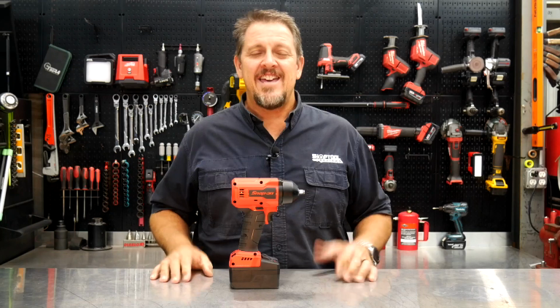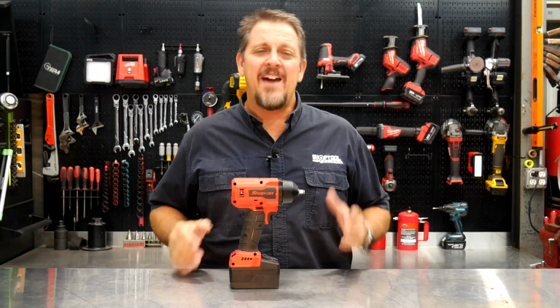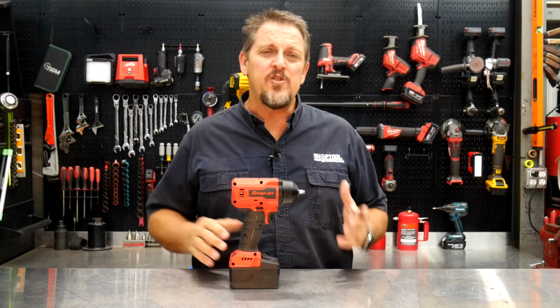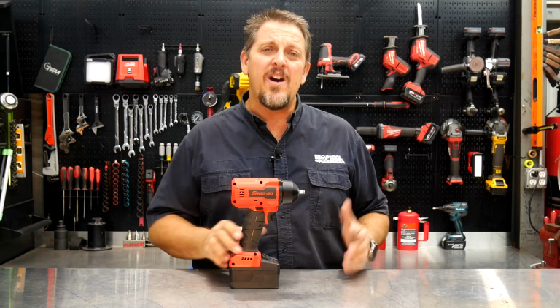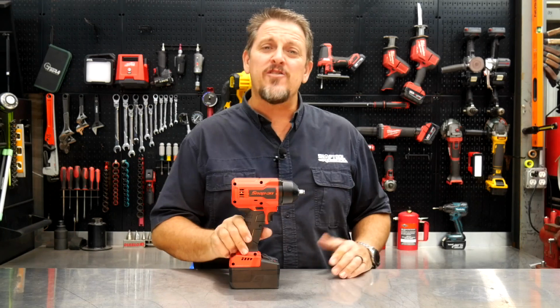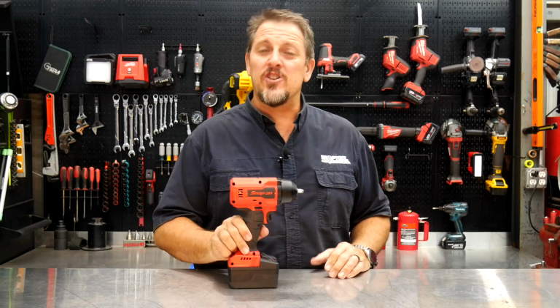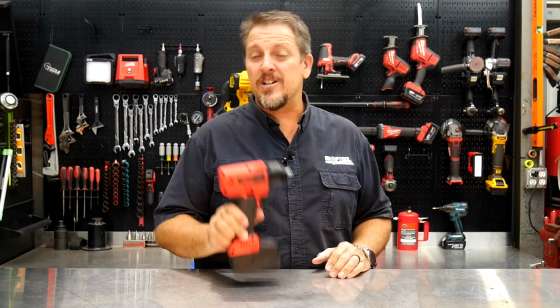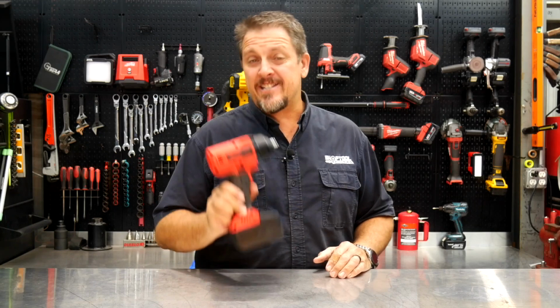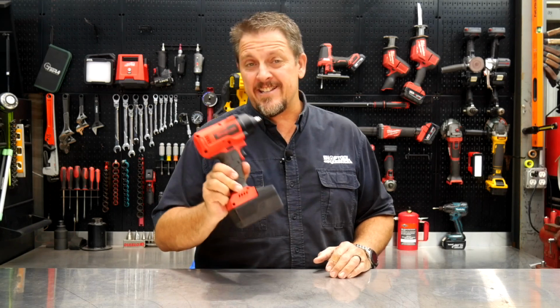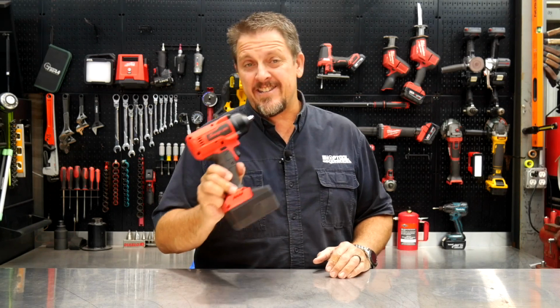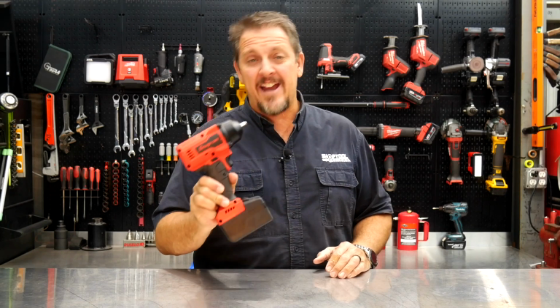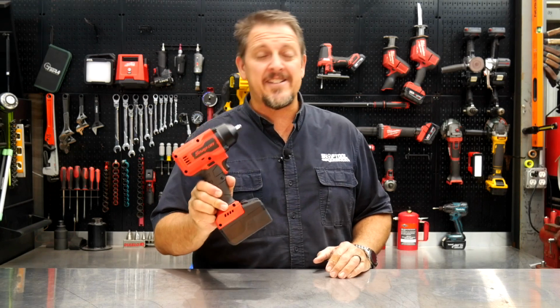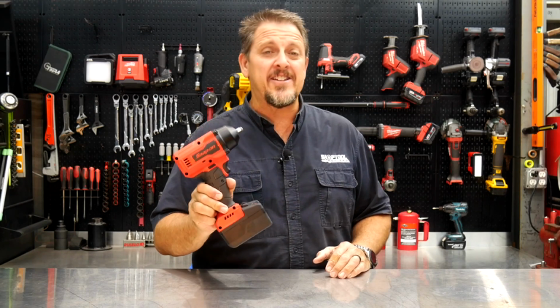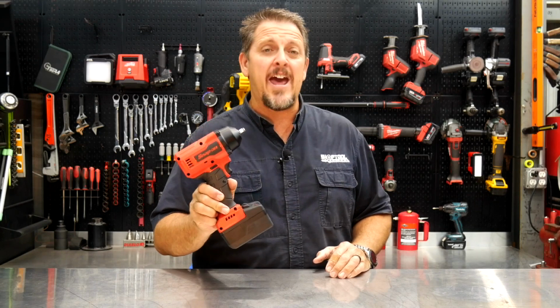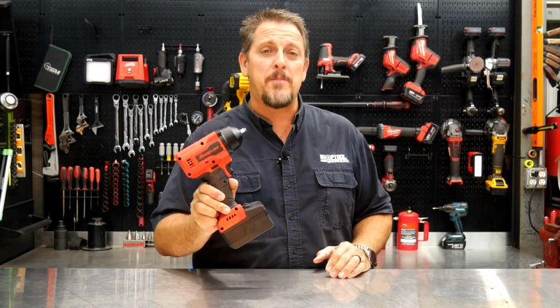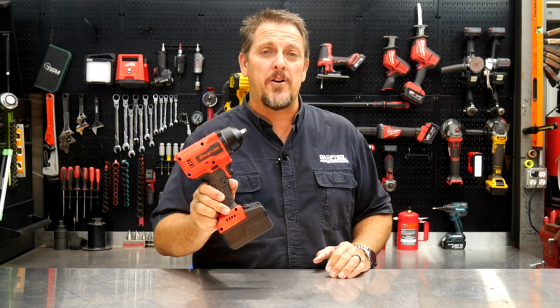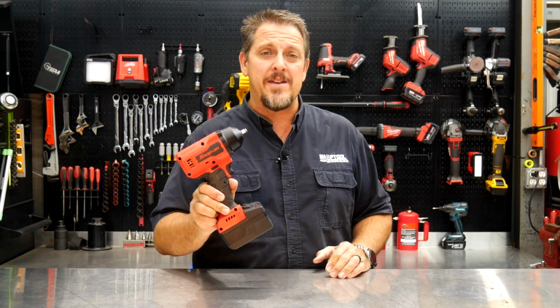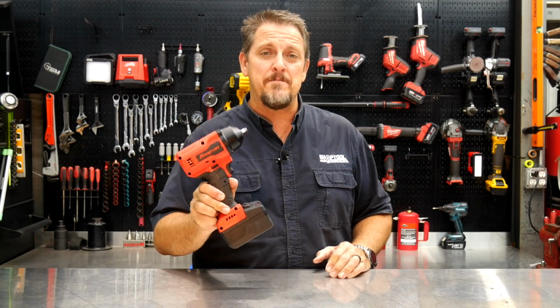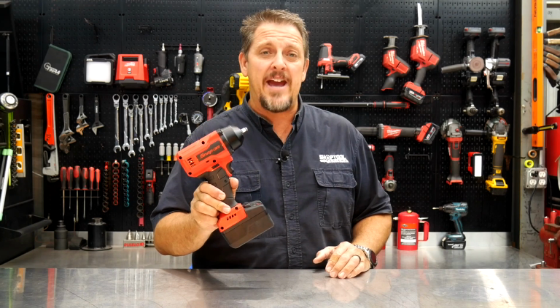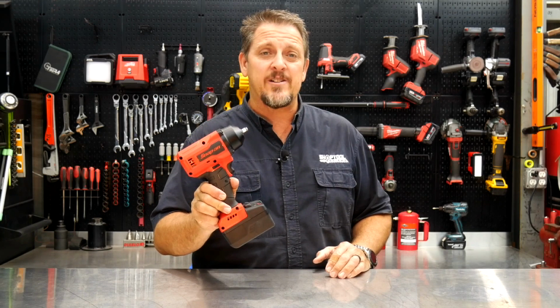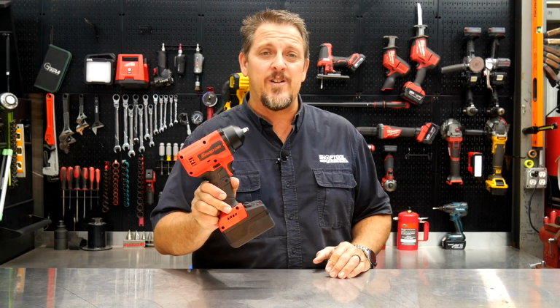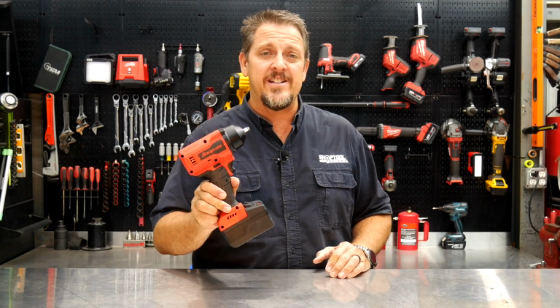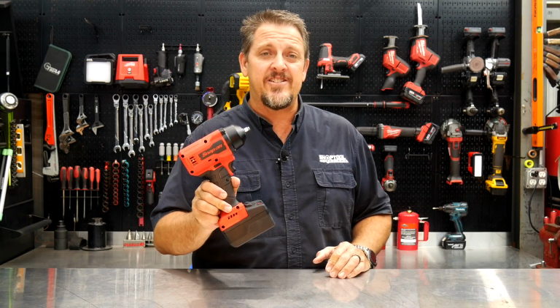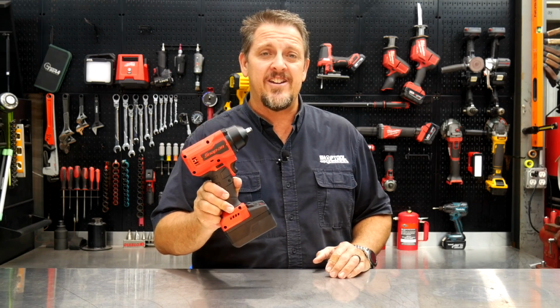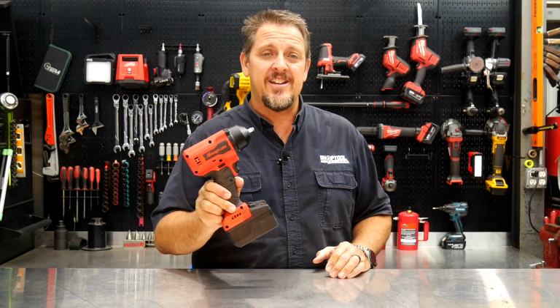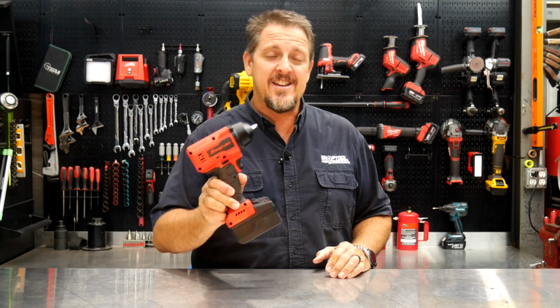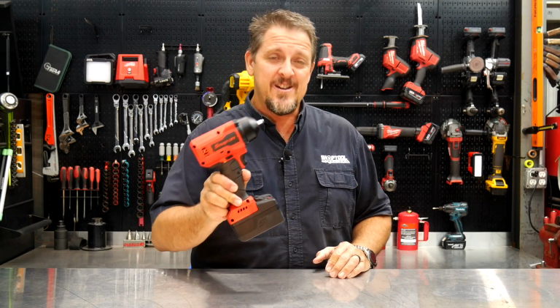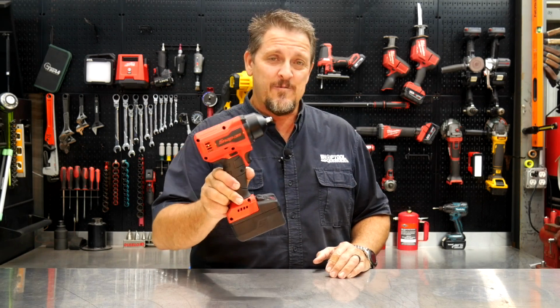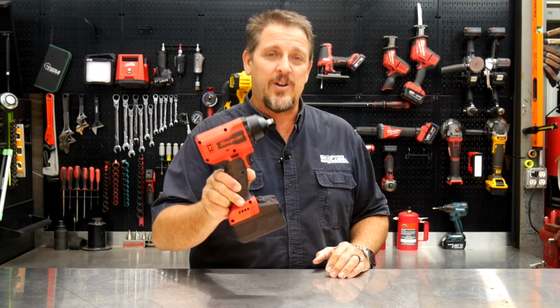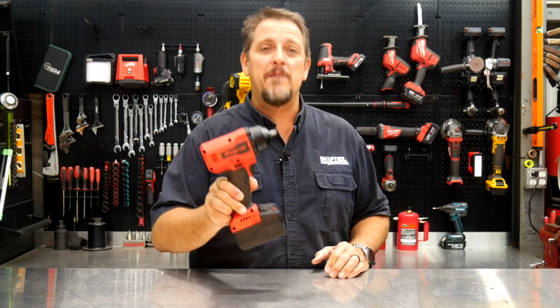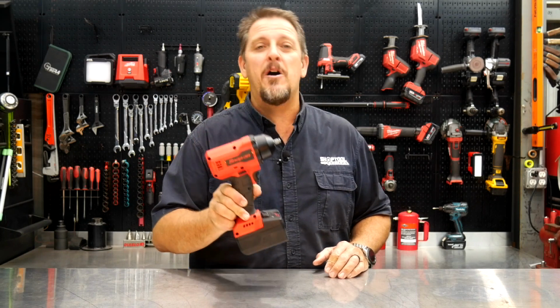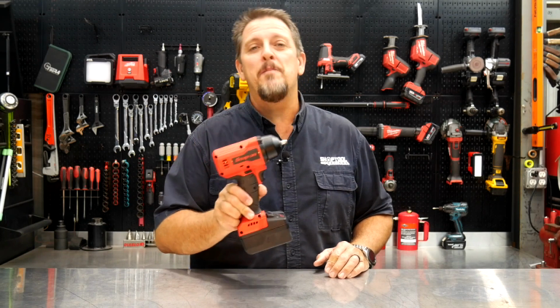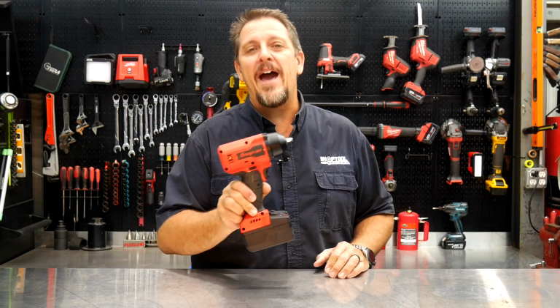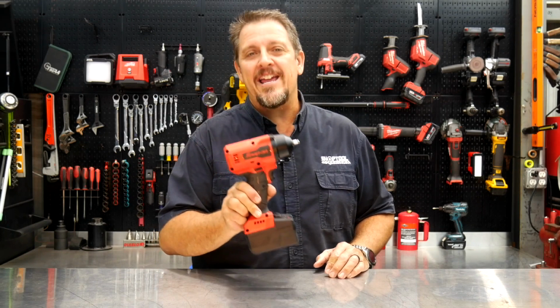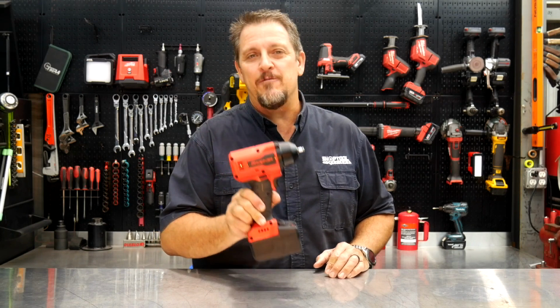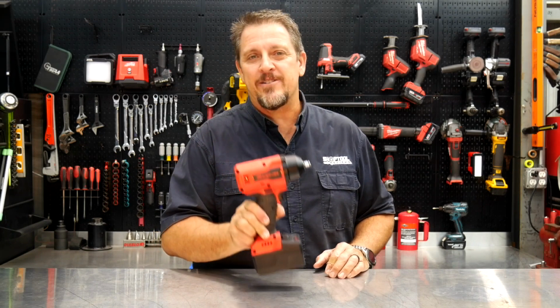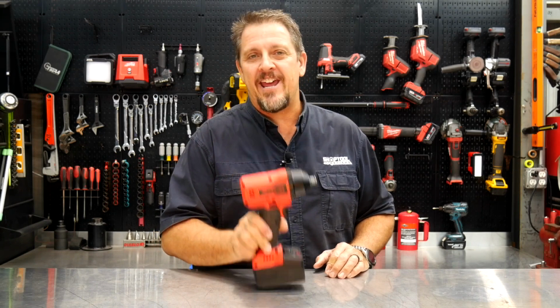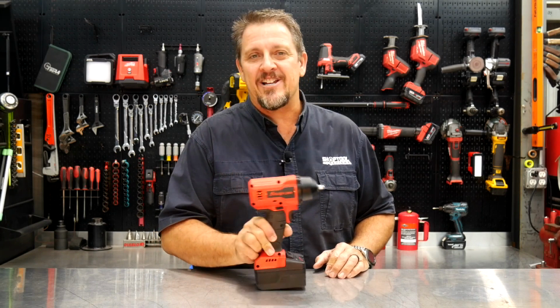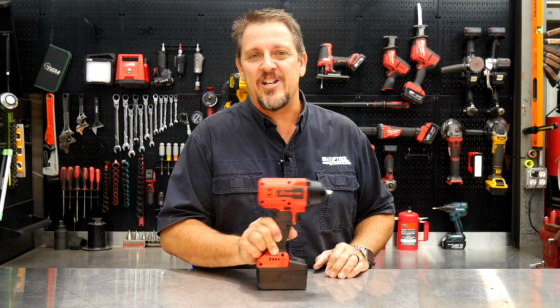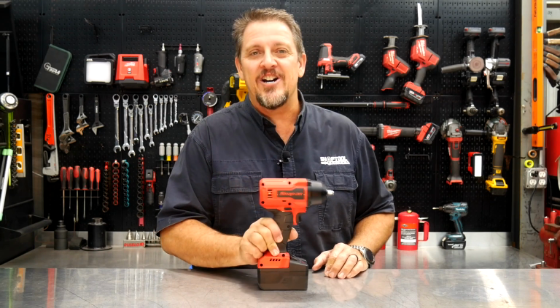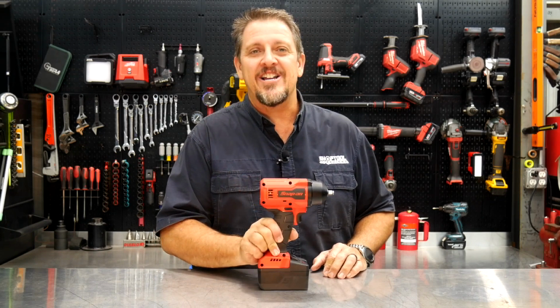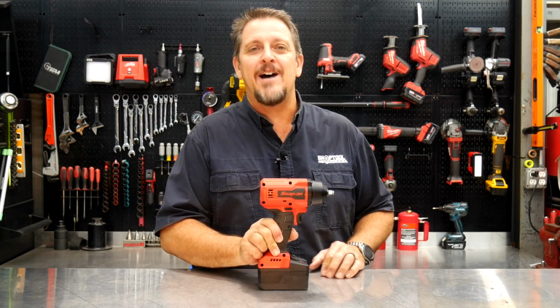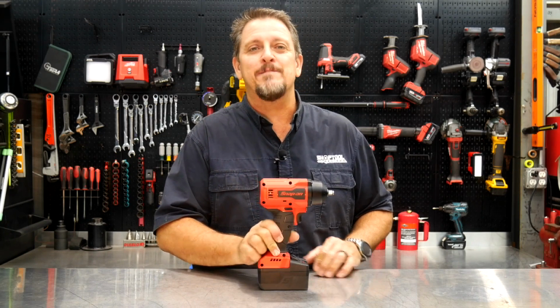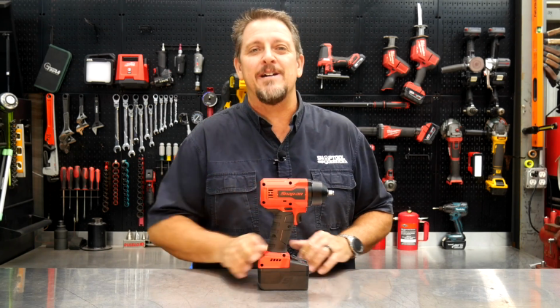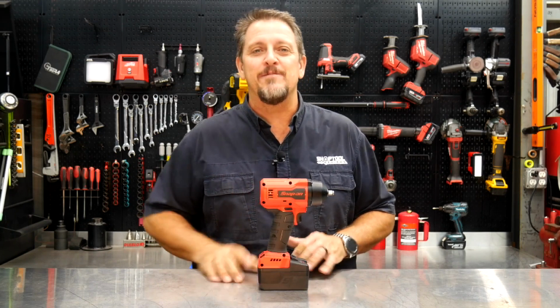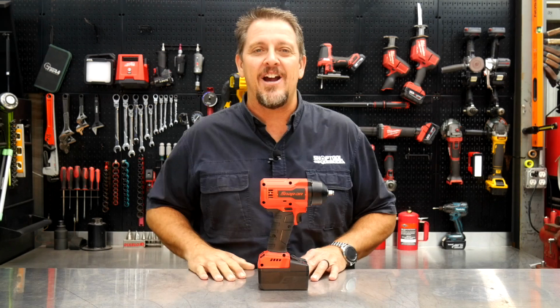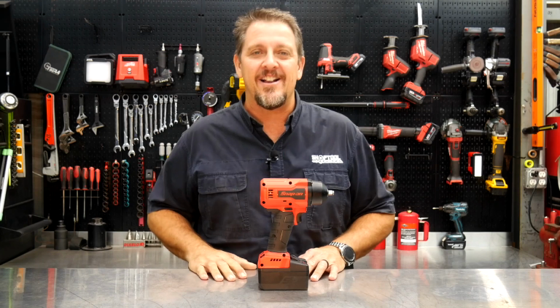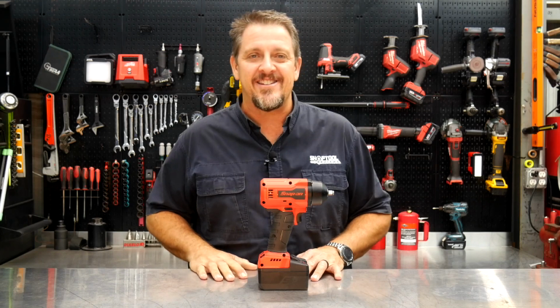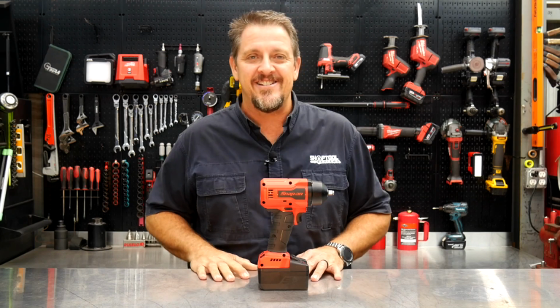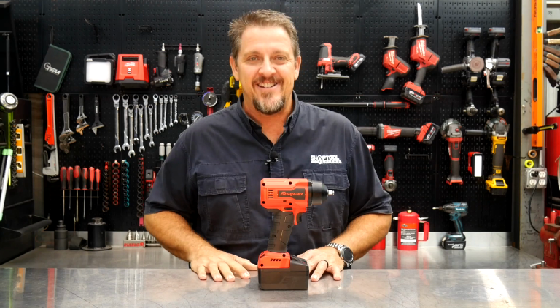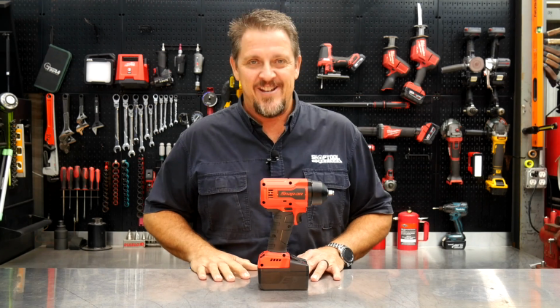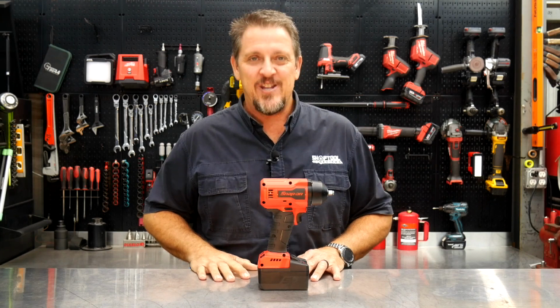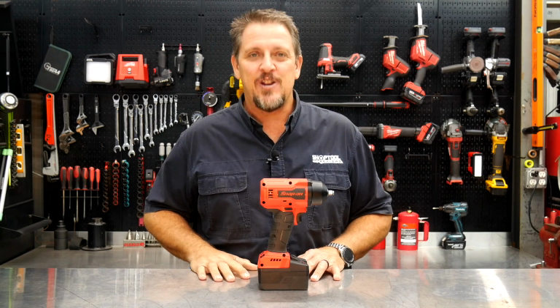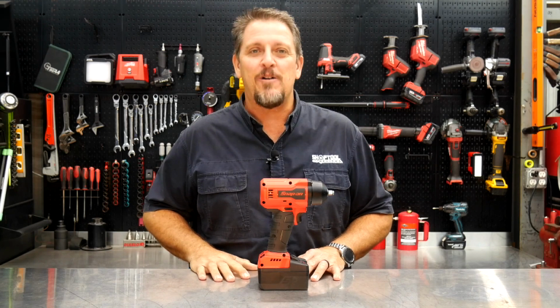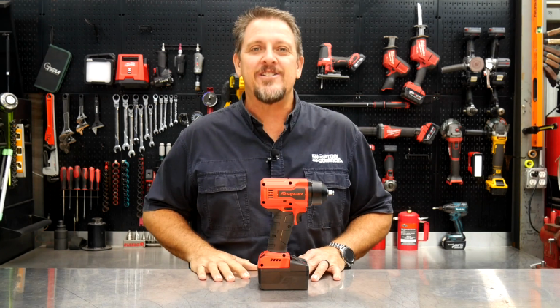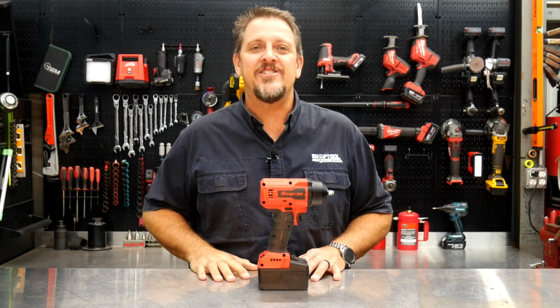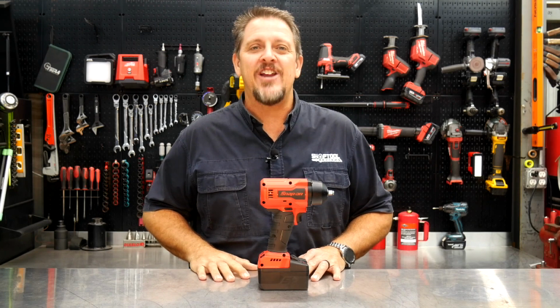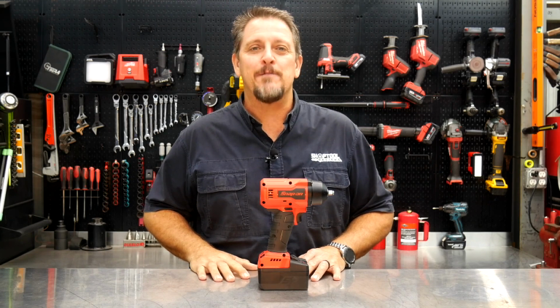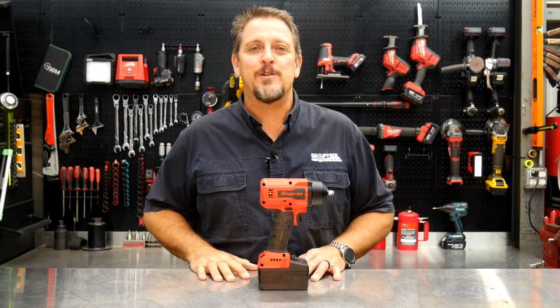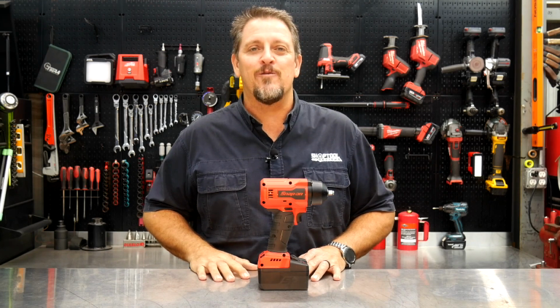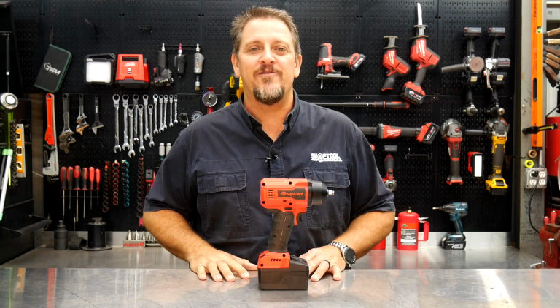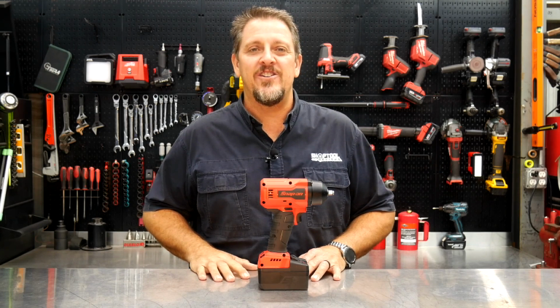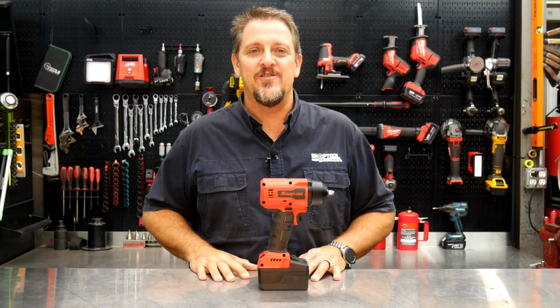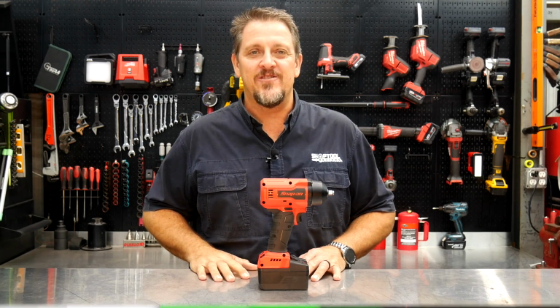Have you ever looked inside a Snap-on impact wrench? Come on back and we'll take a look. I'm Tim Johnson. You're watching Shop Tour Reviews.